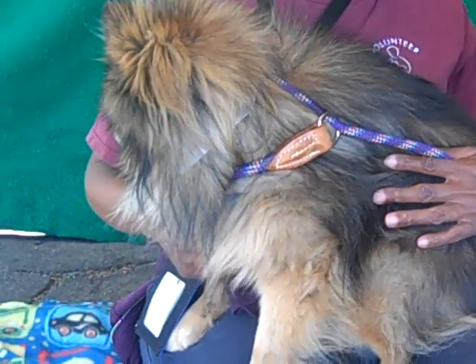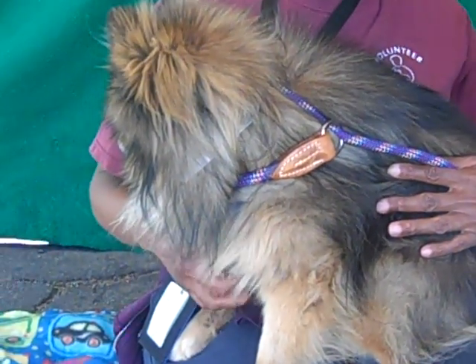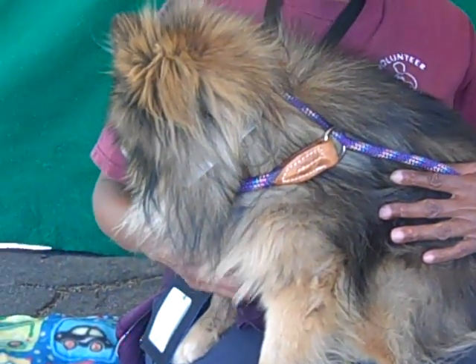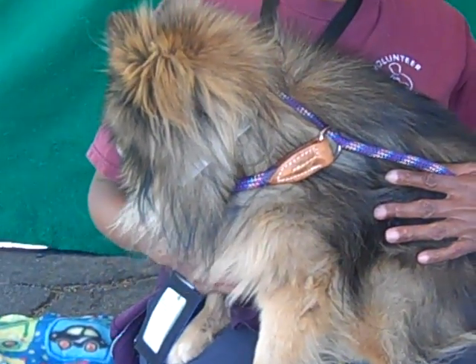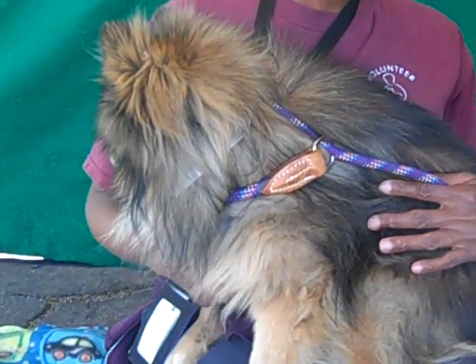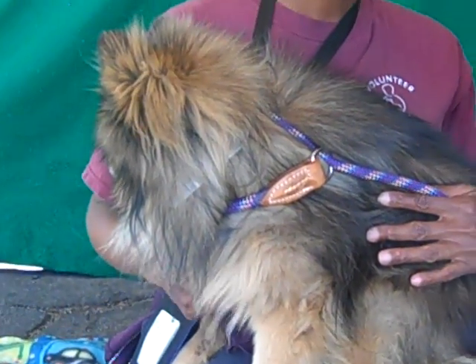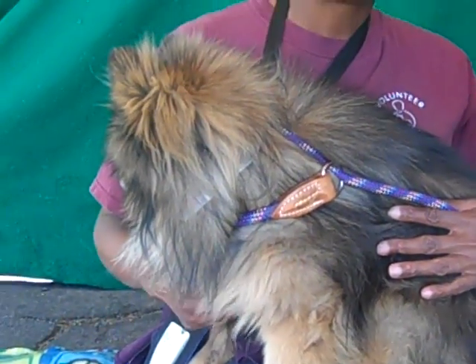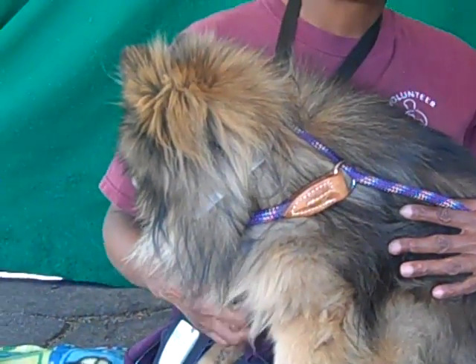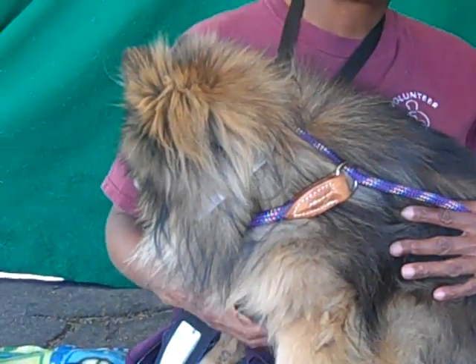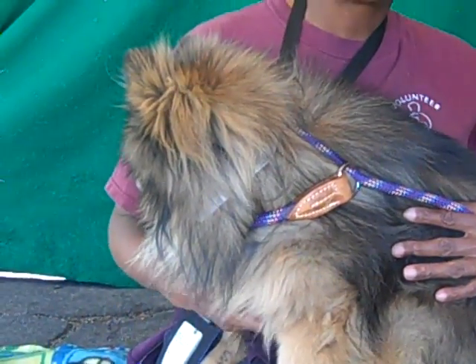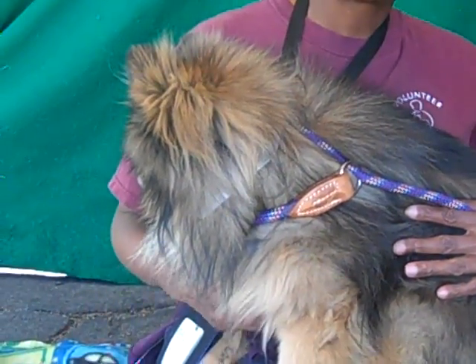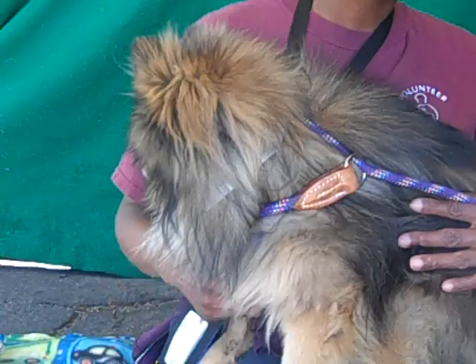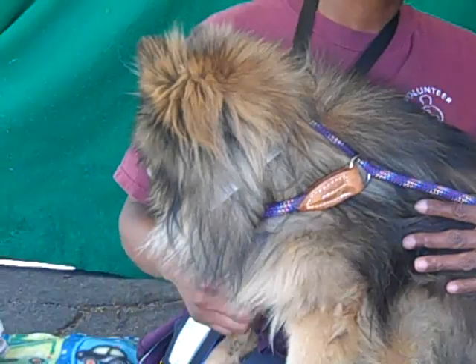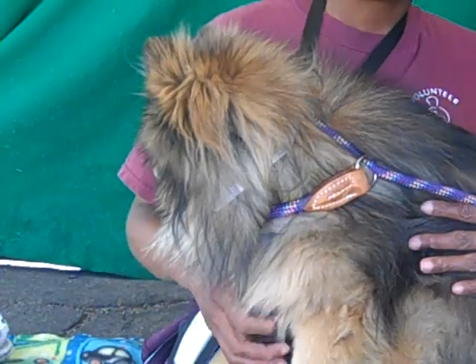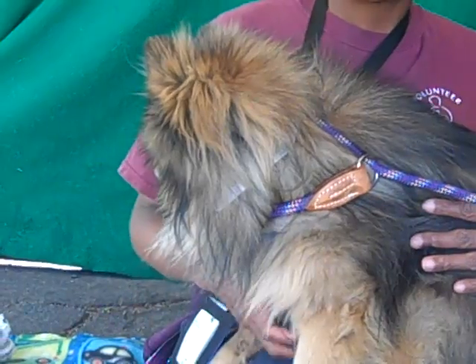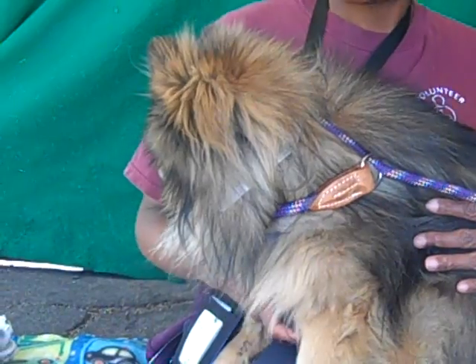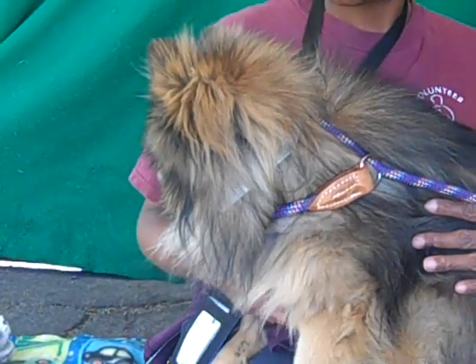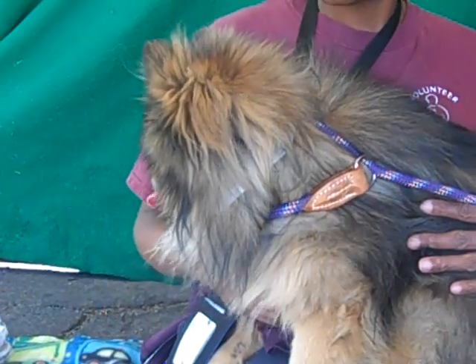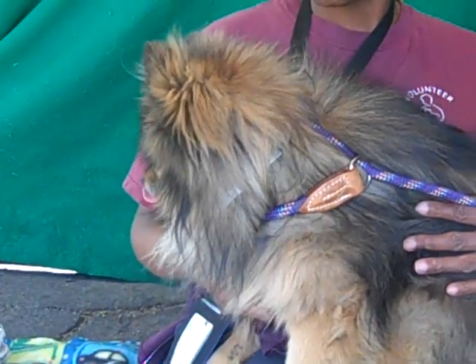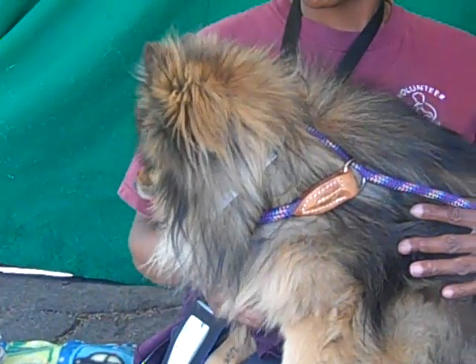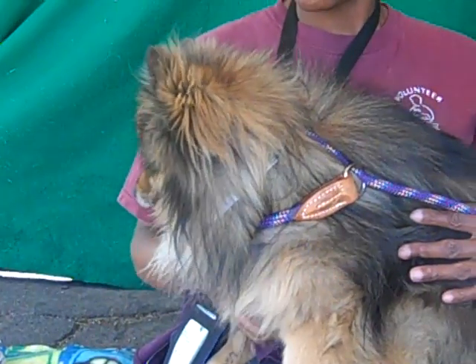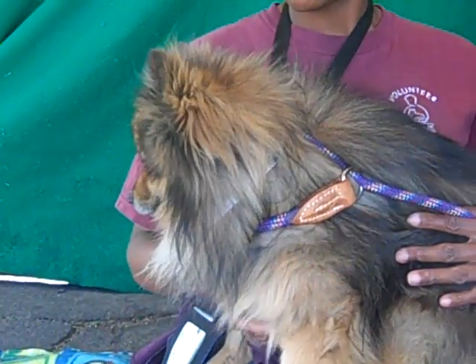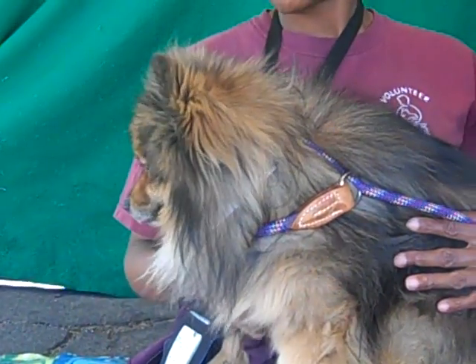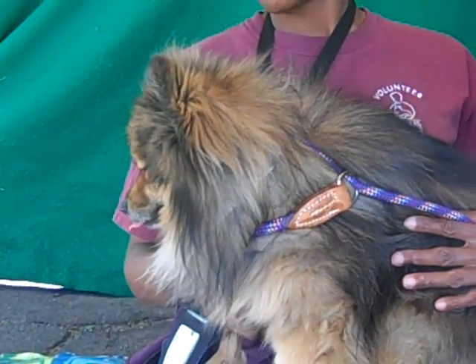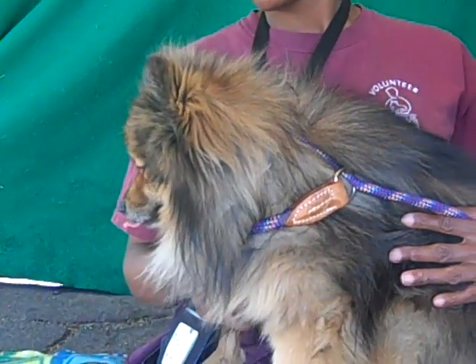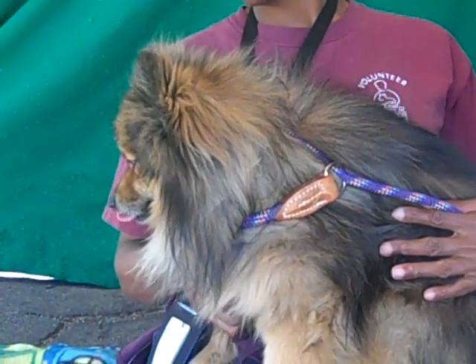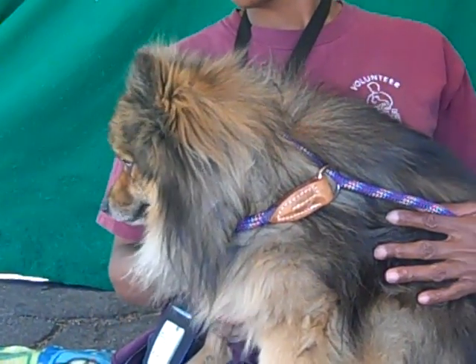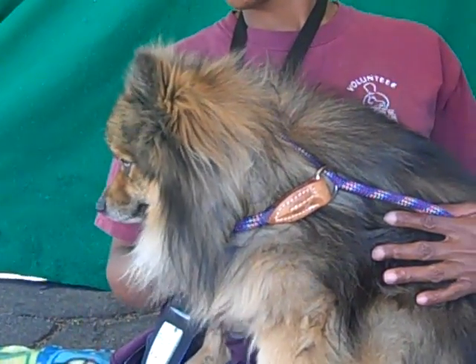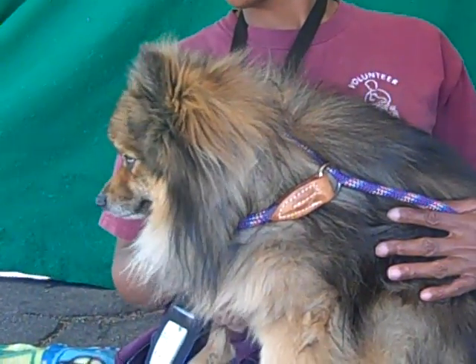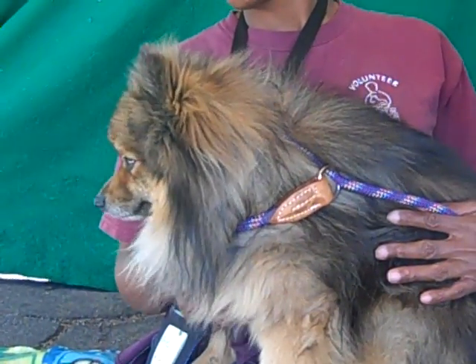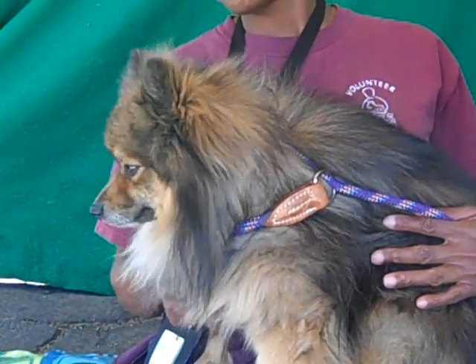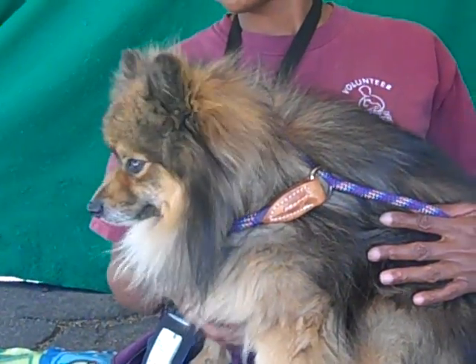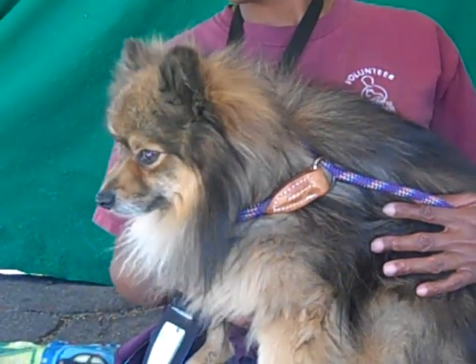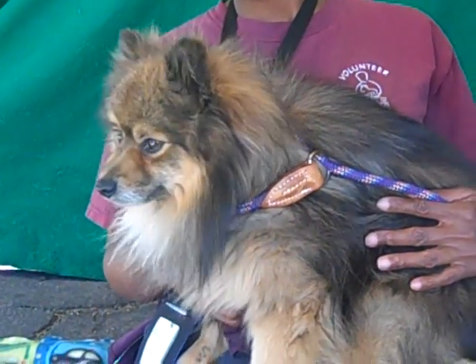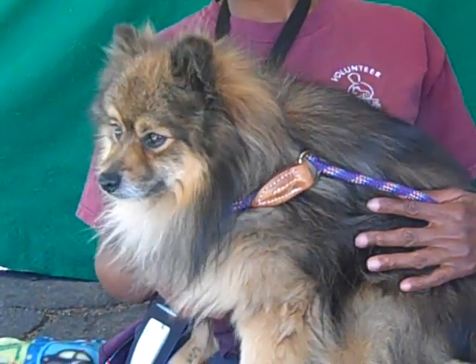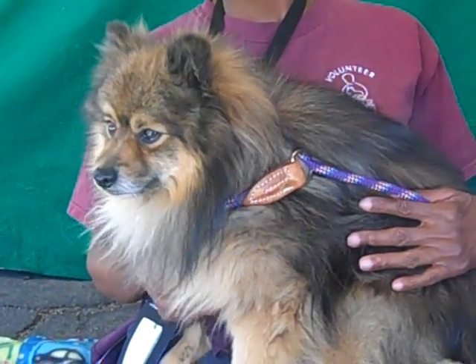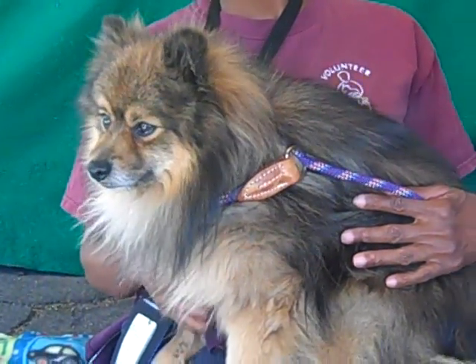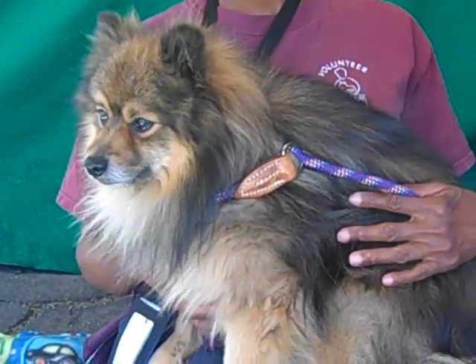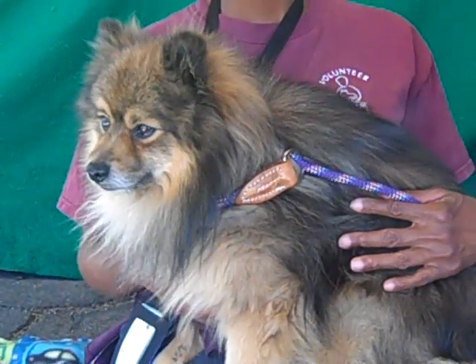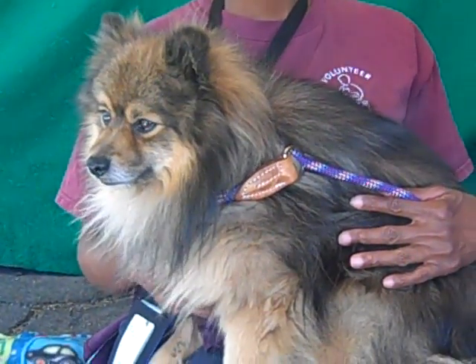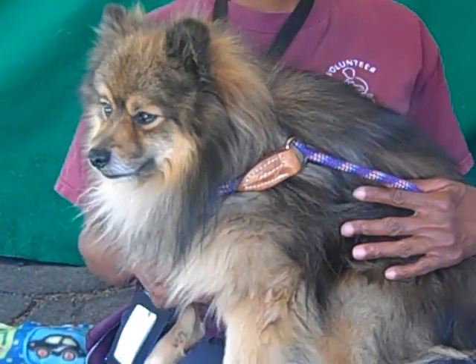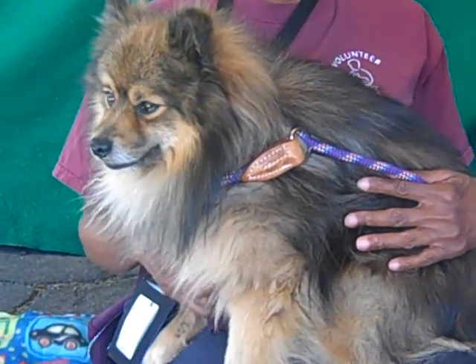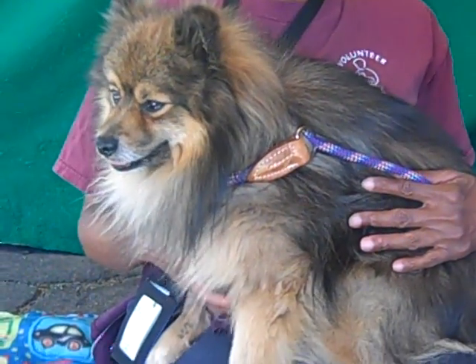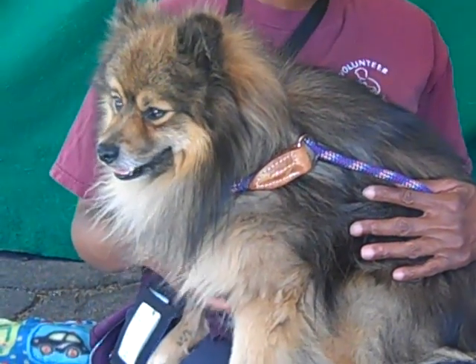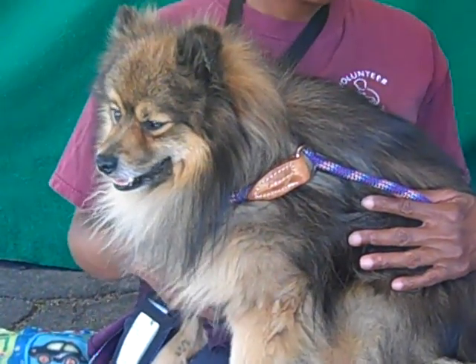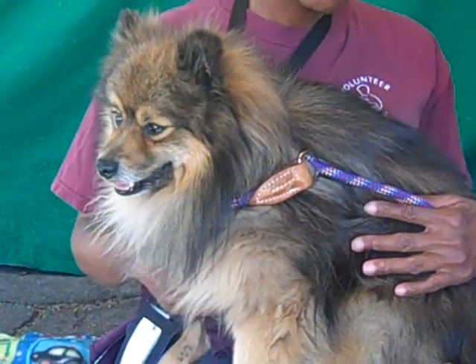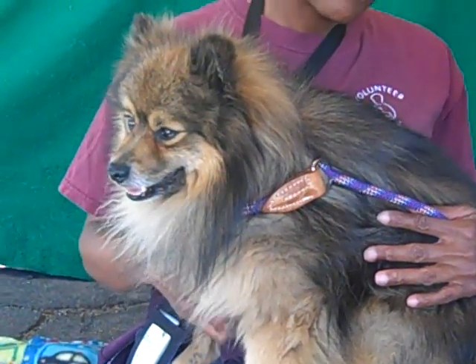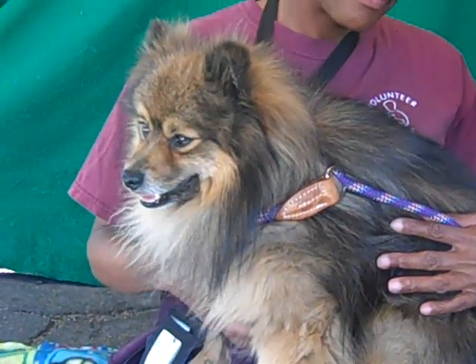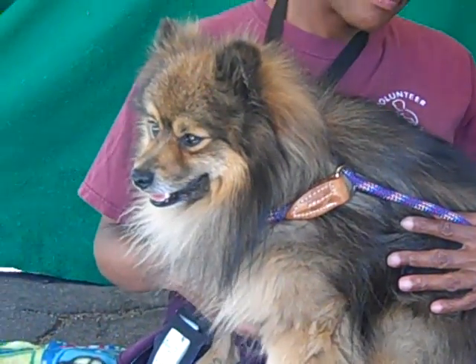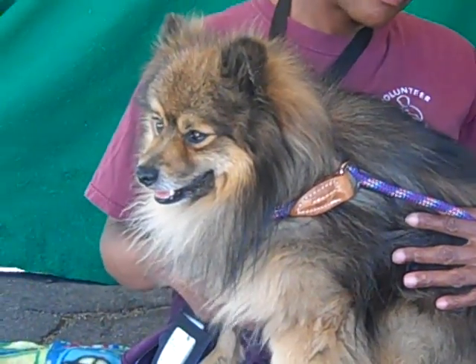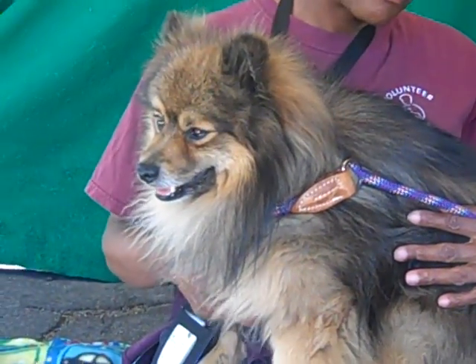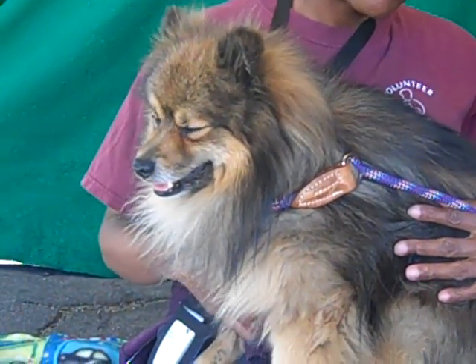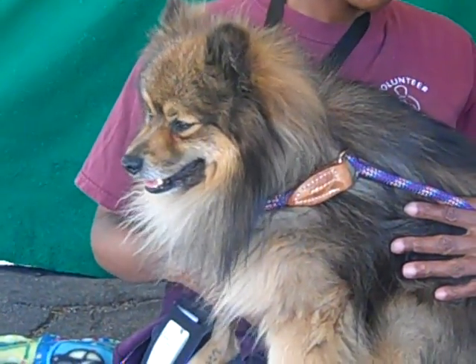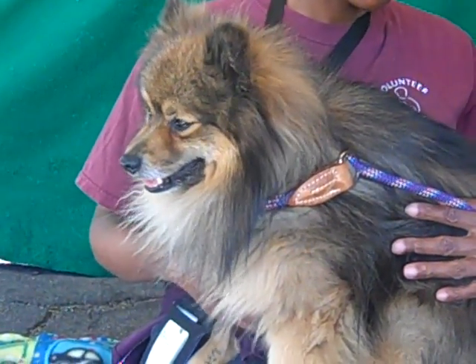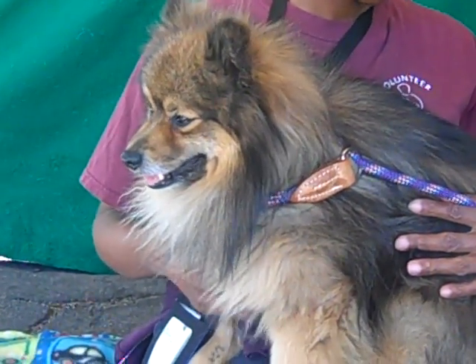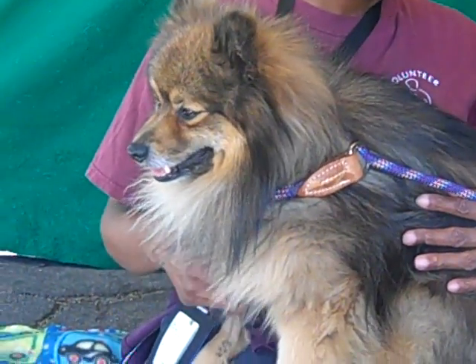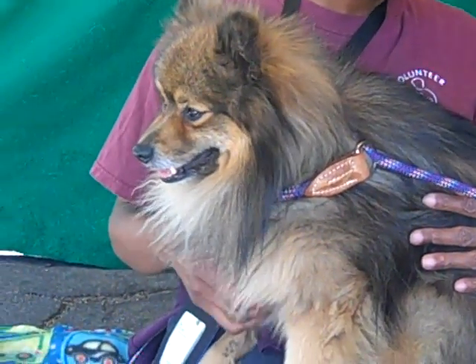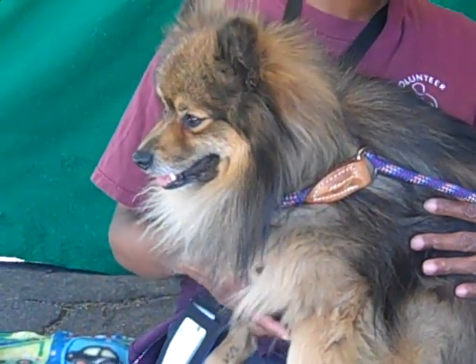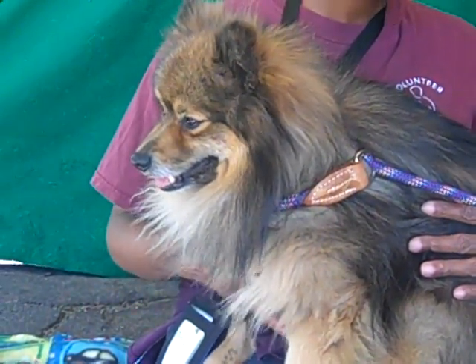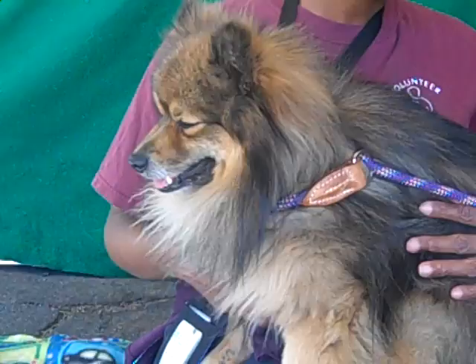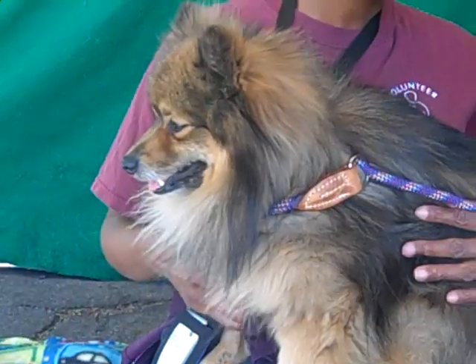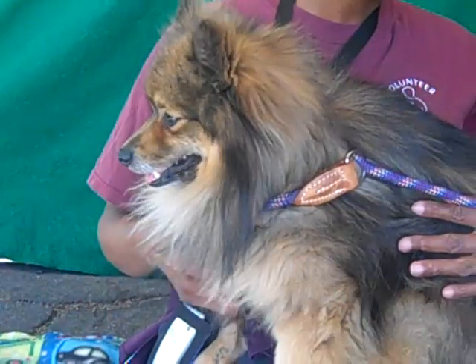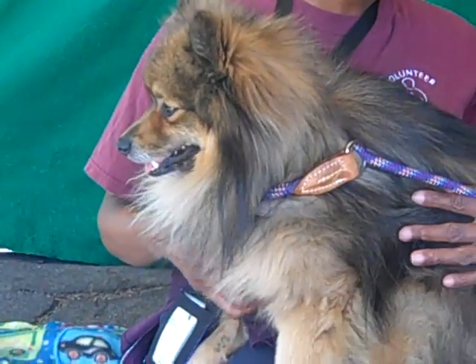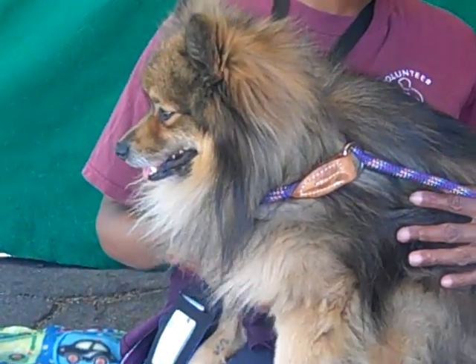He's brown and tri-color. He's a Pomeranian. He's about 14 pounds. We think he's about 2 and a half.